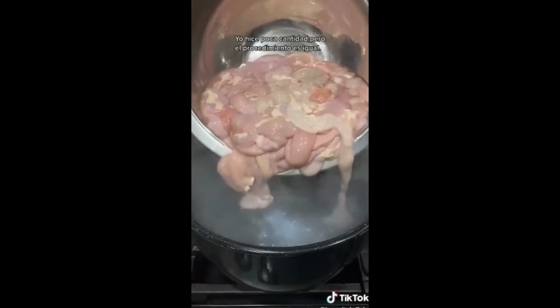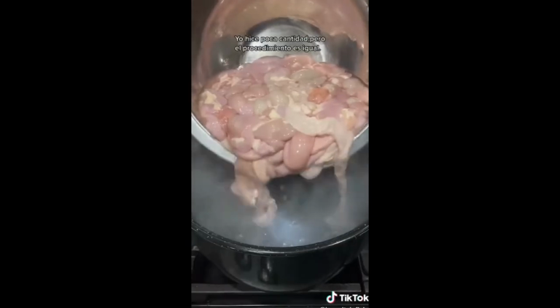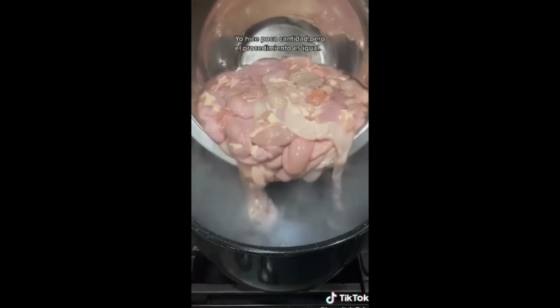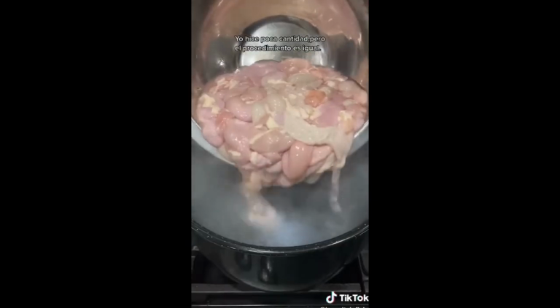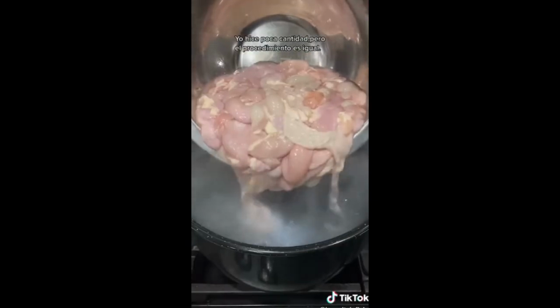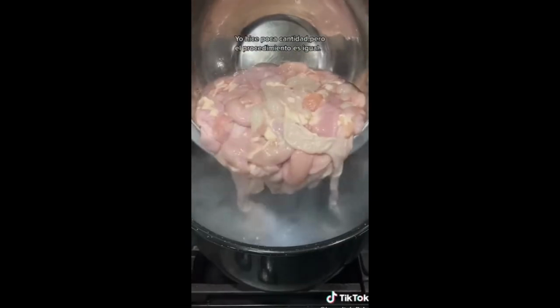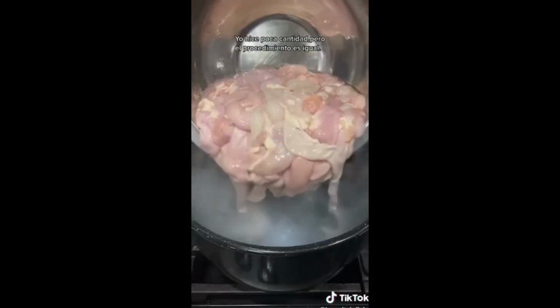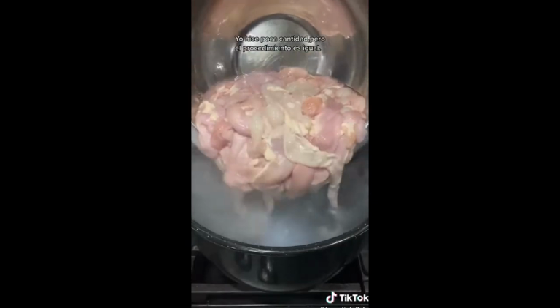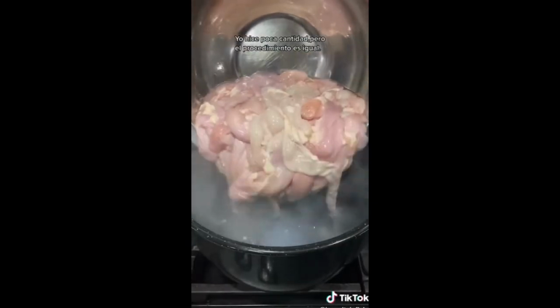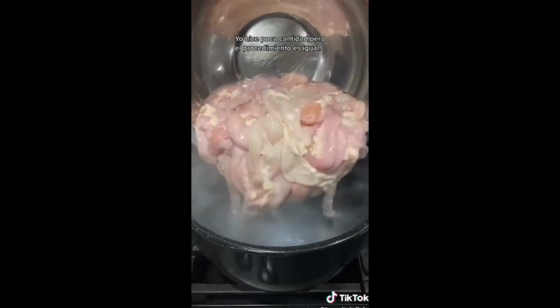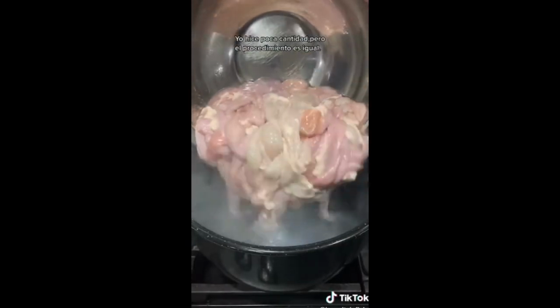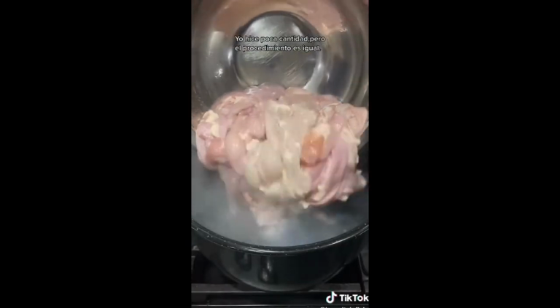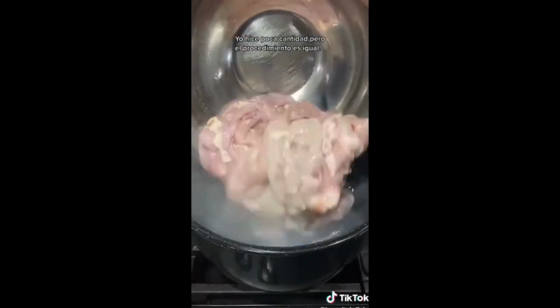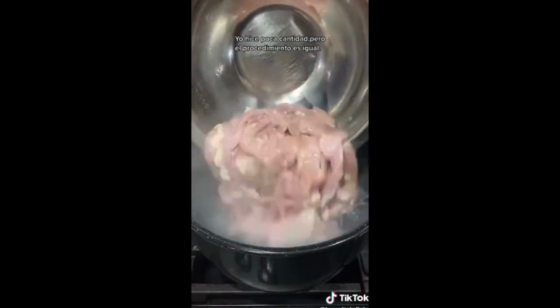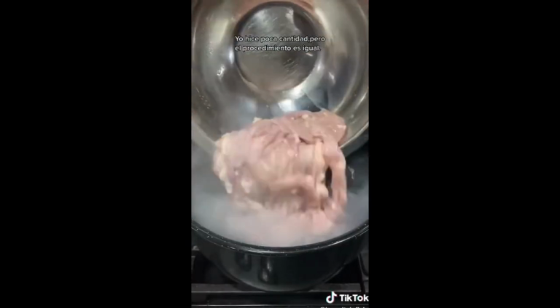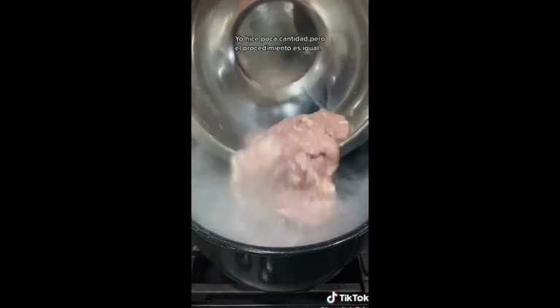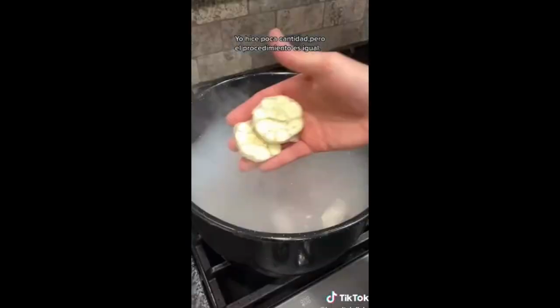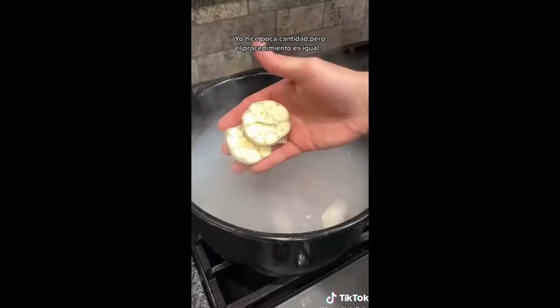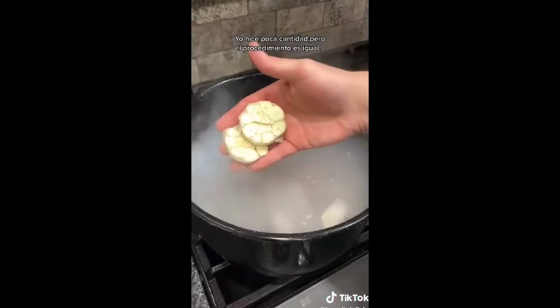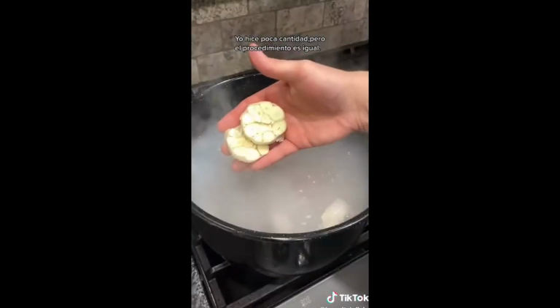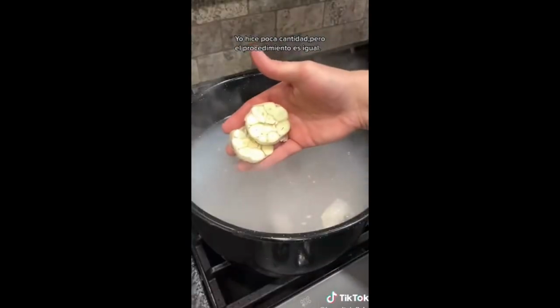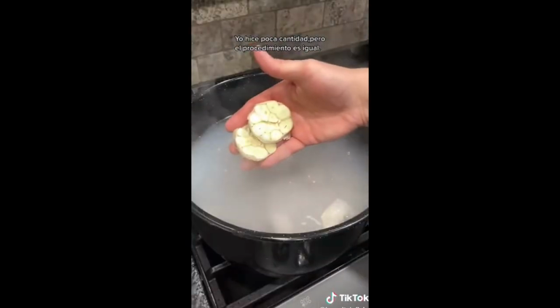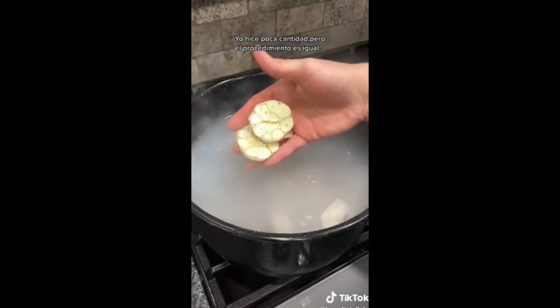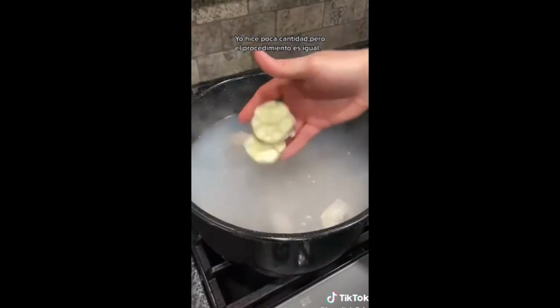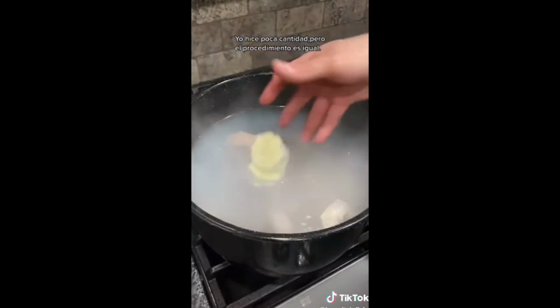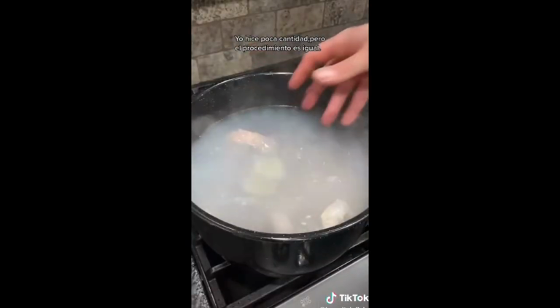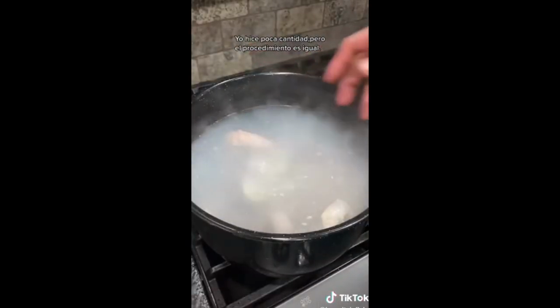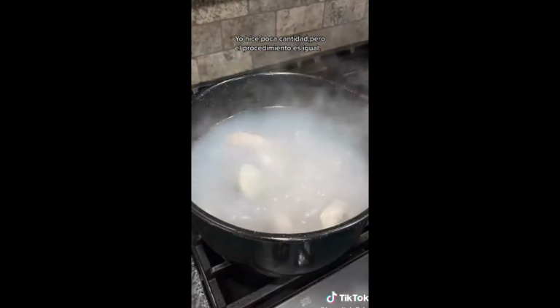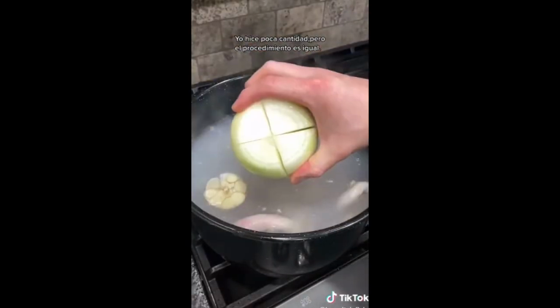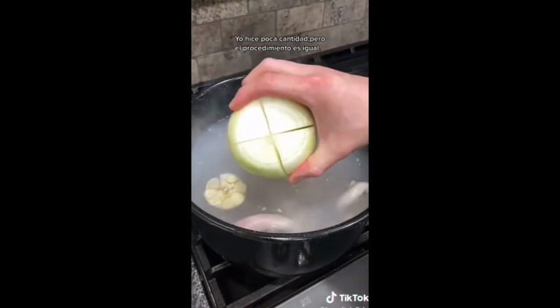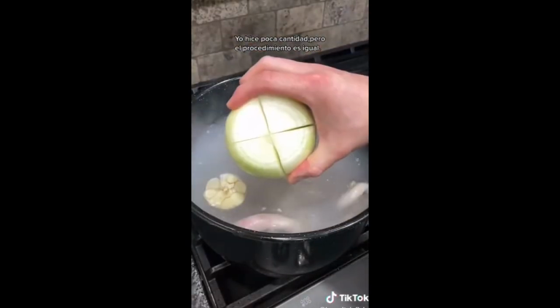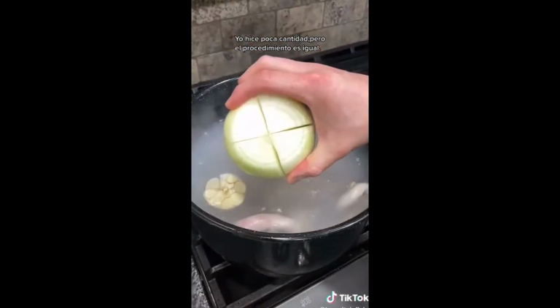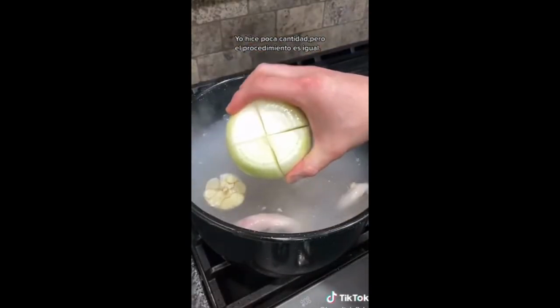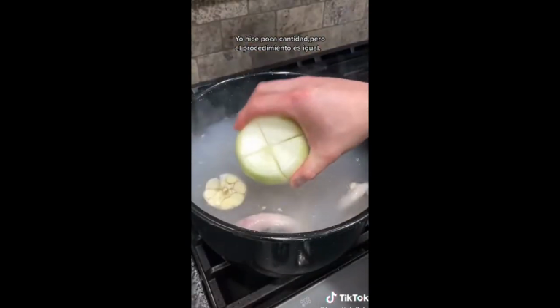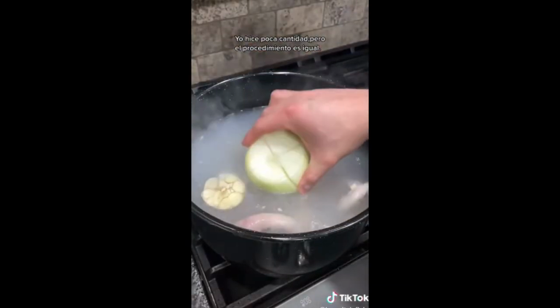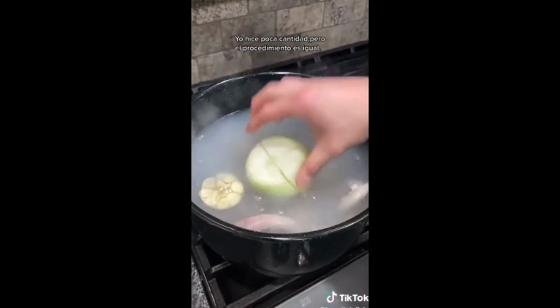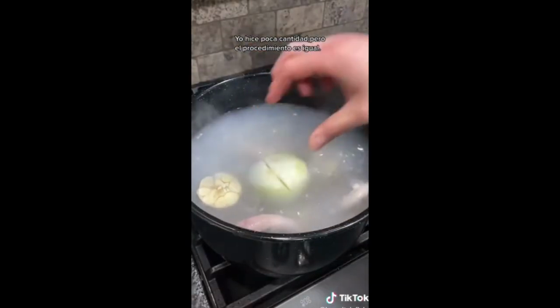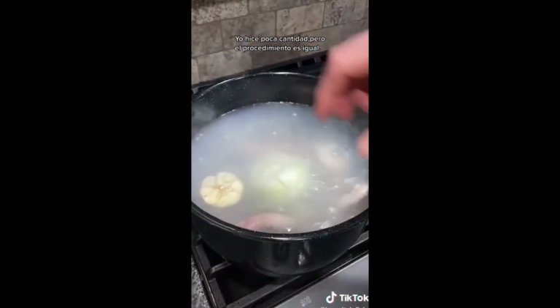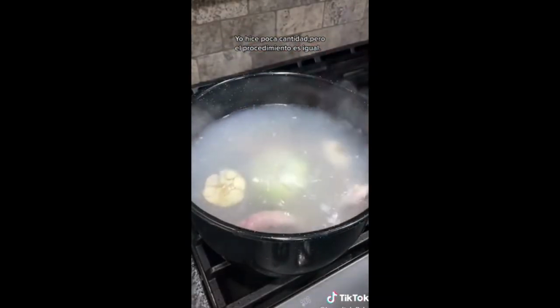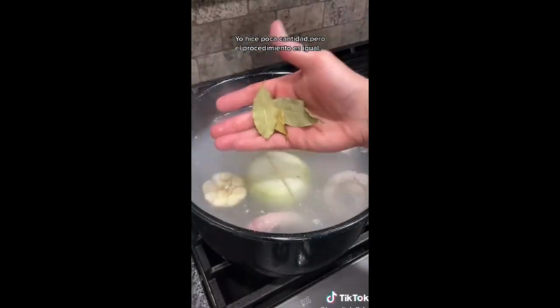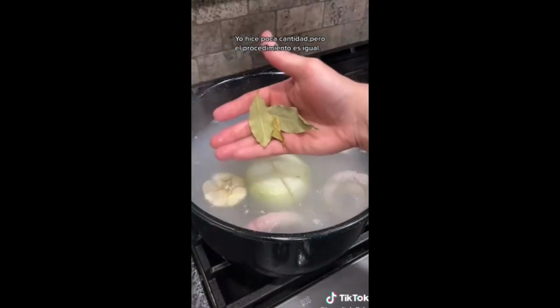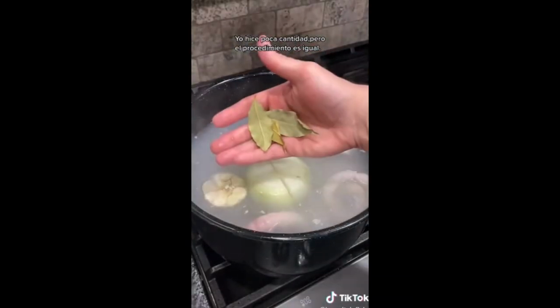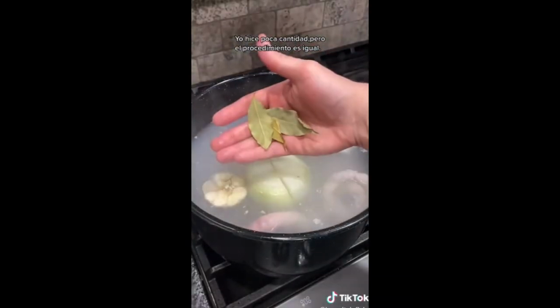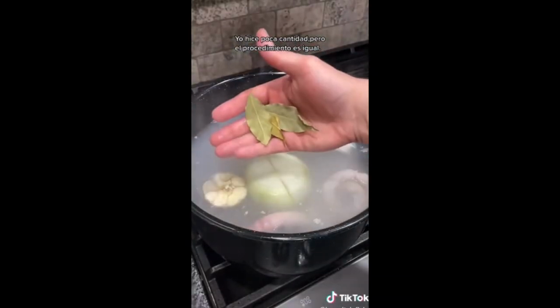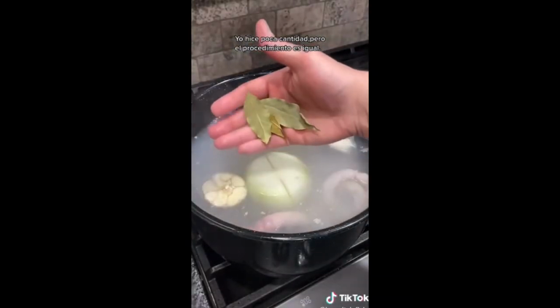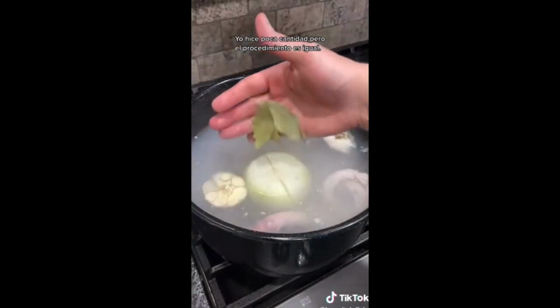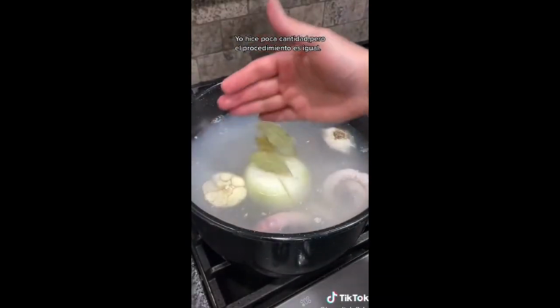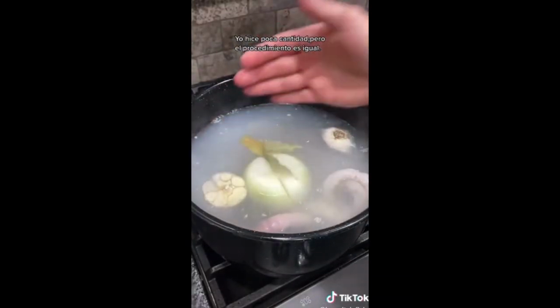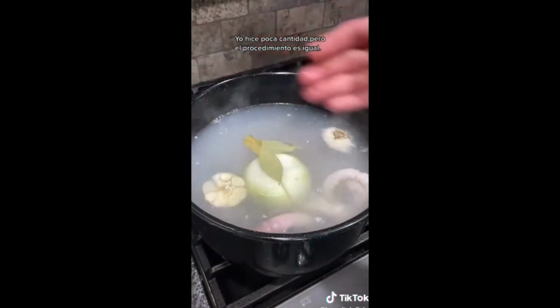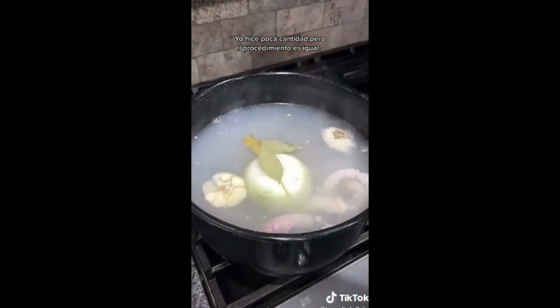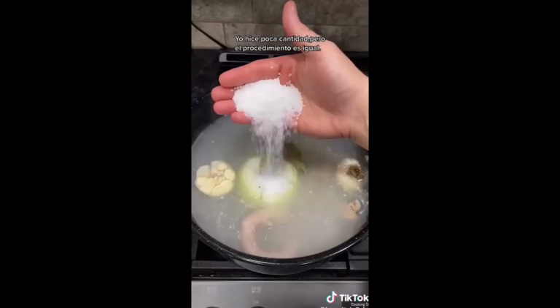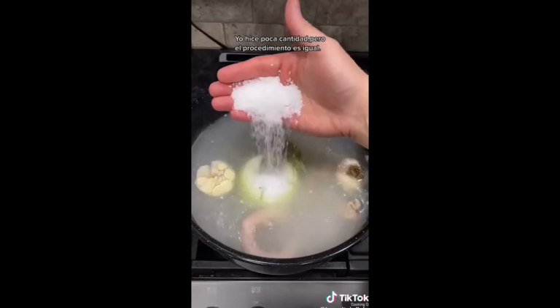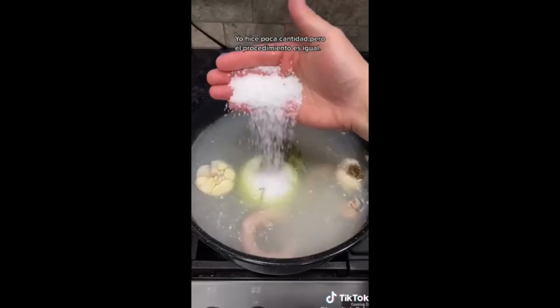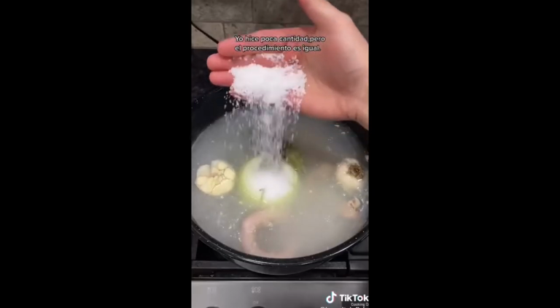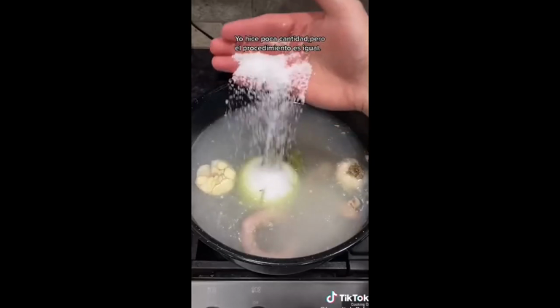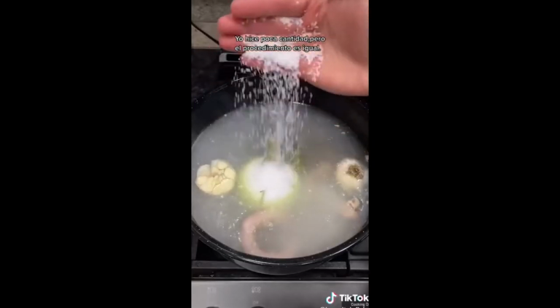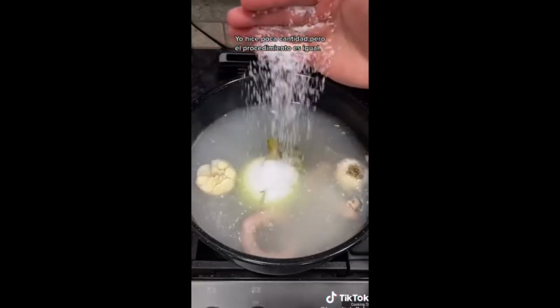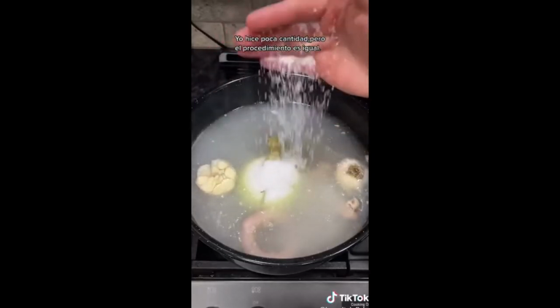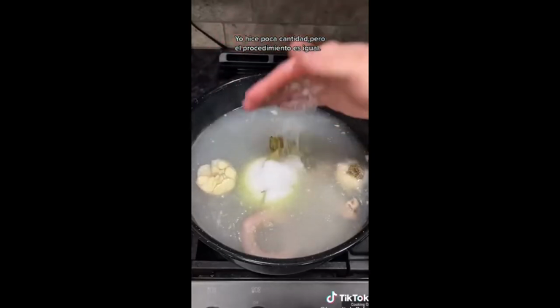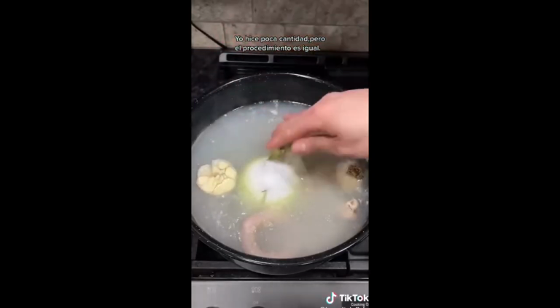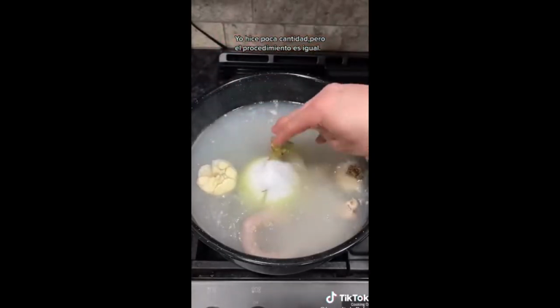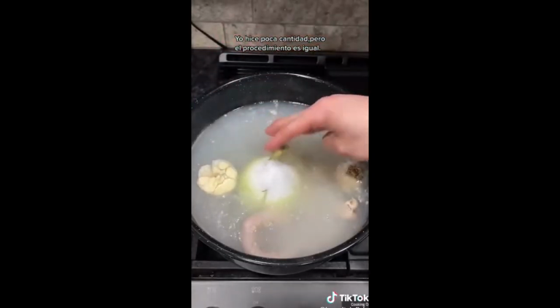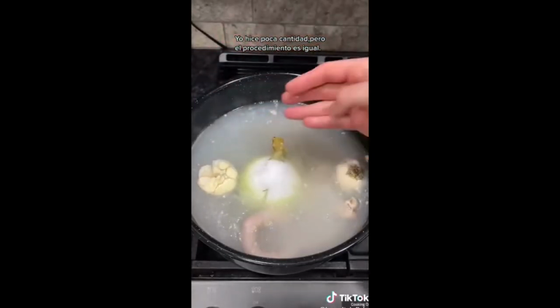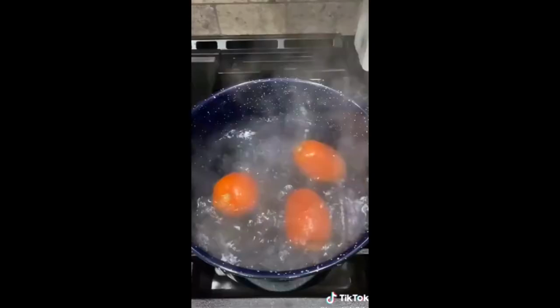Now that it's clean, I'm going to add a piece of garlic, 1 large onion, bay leaves, and a good handful of salt.